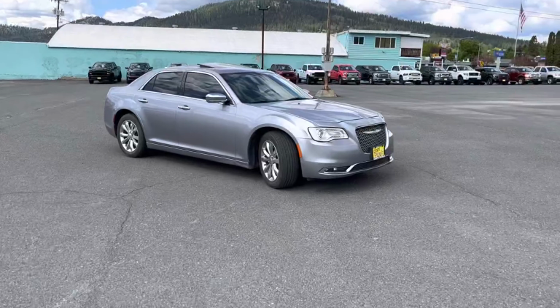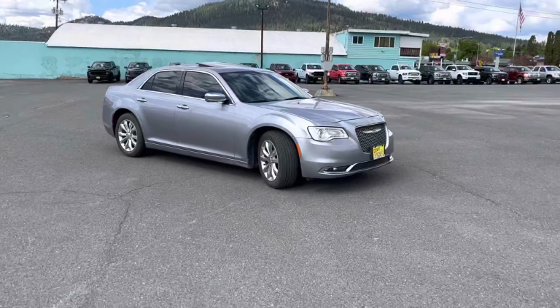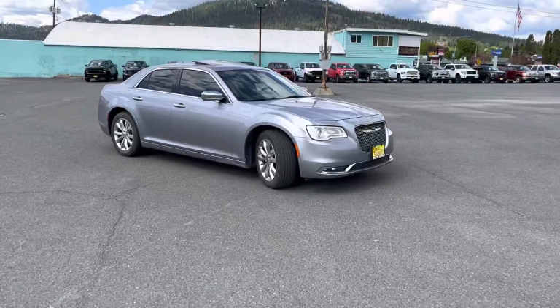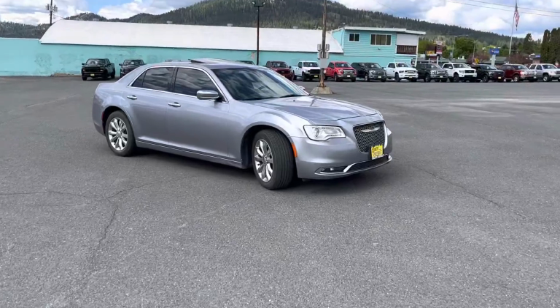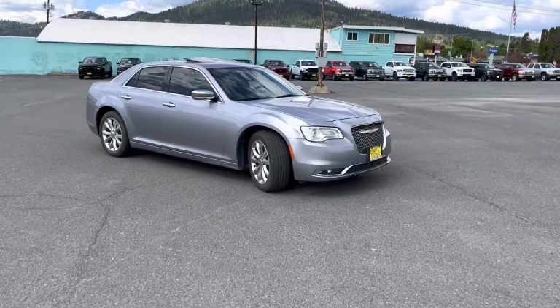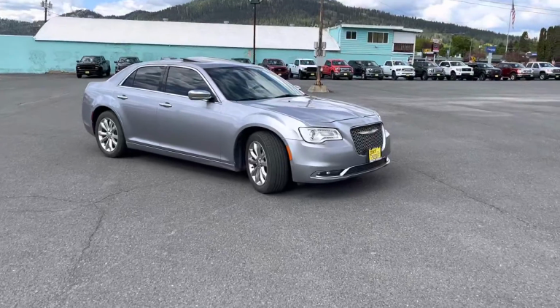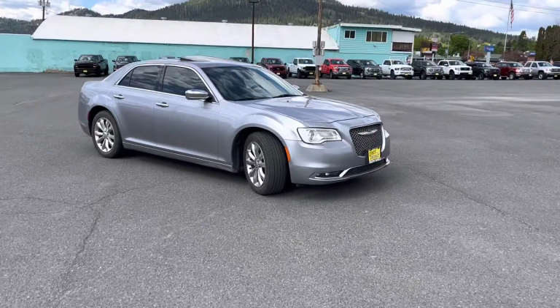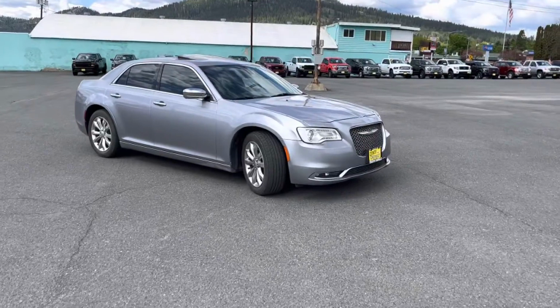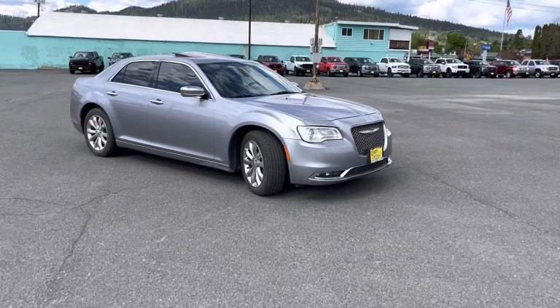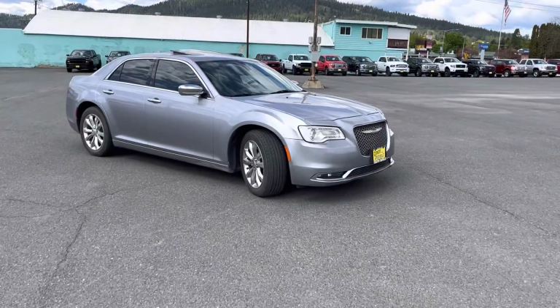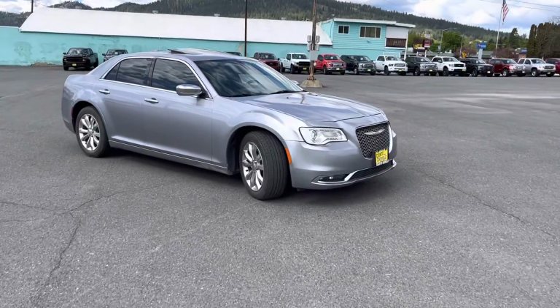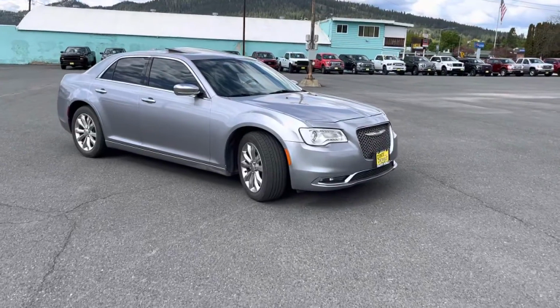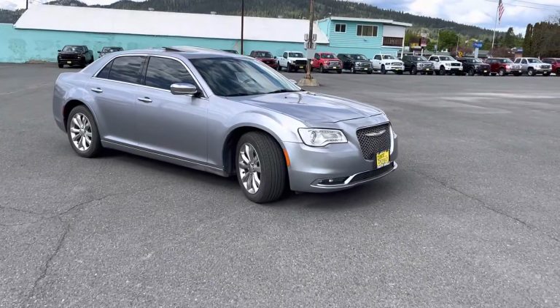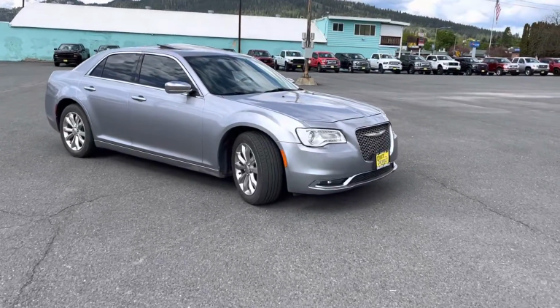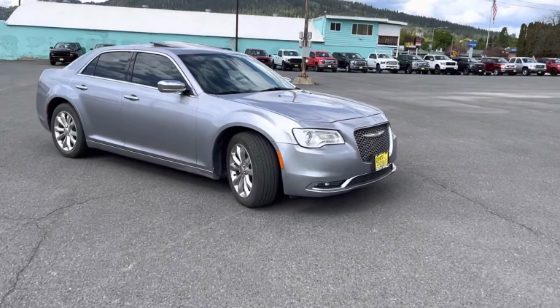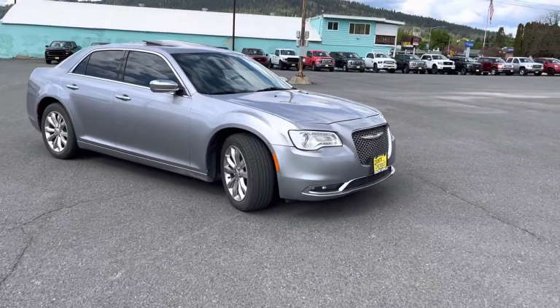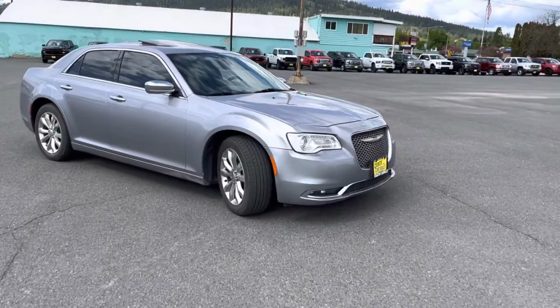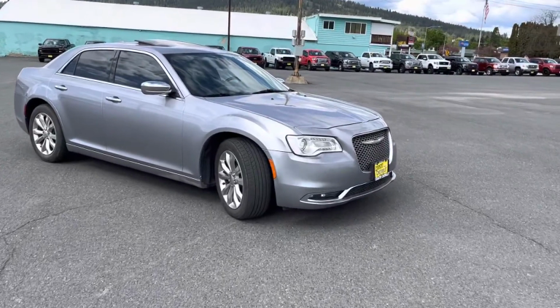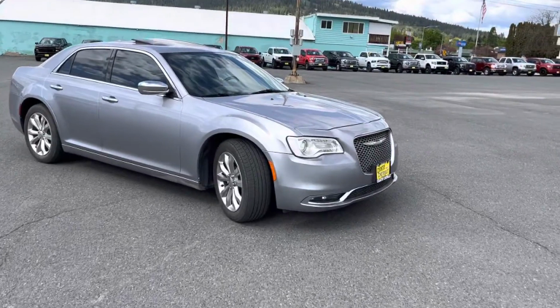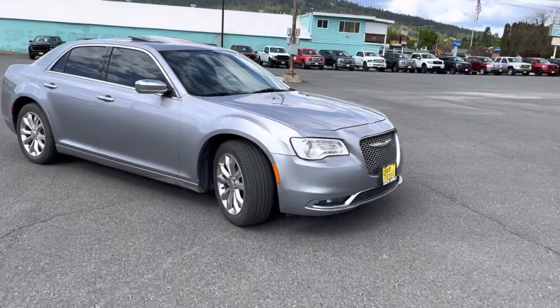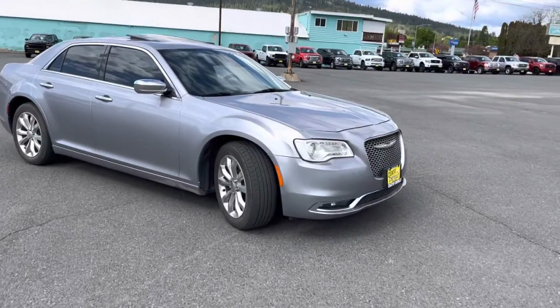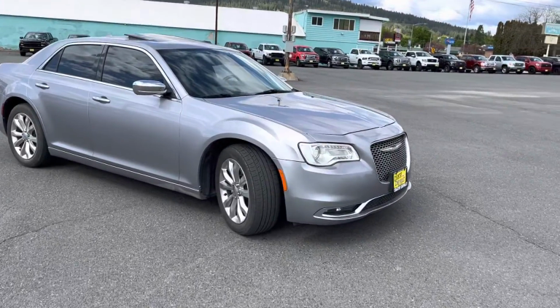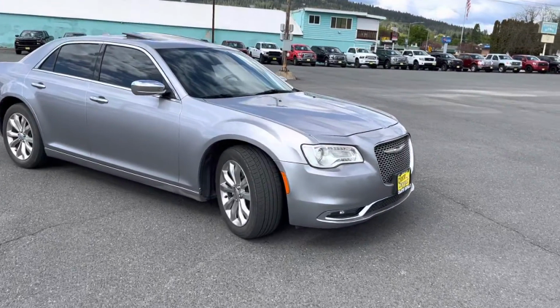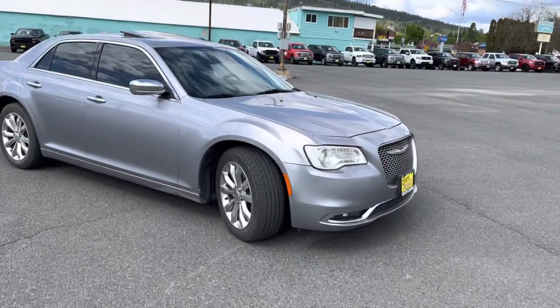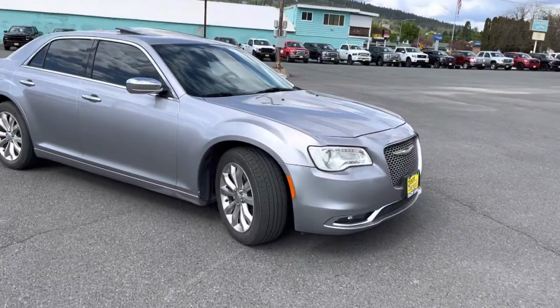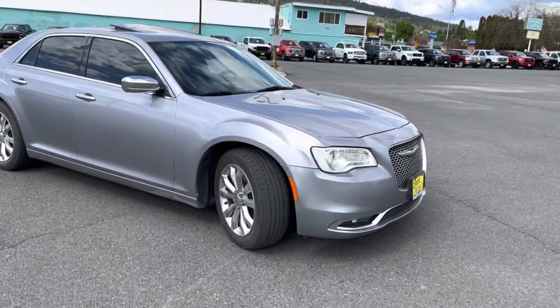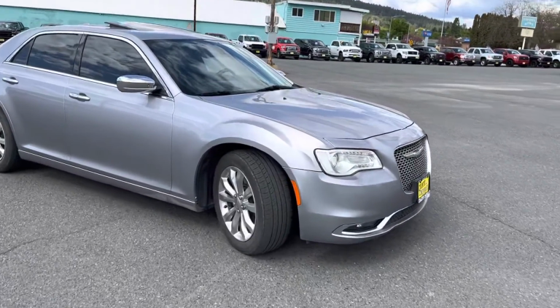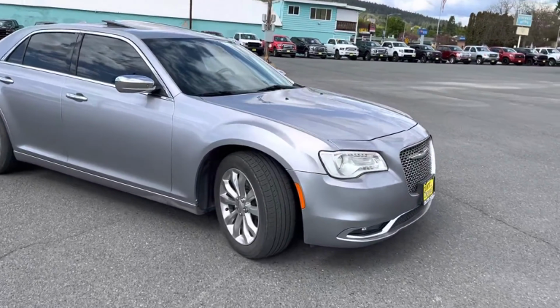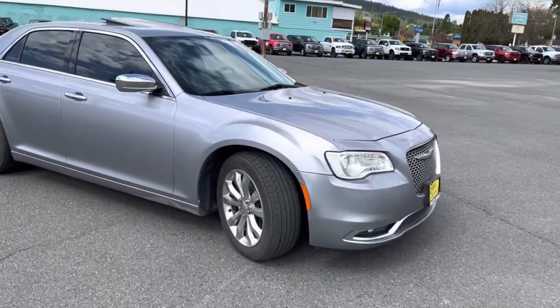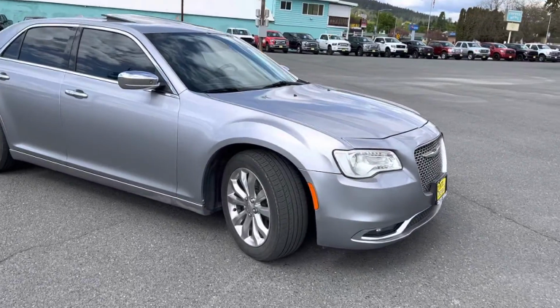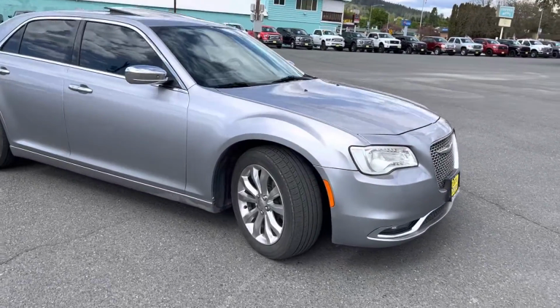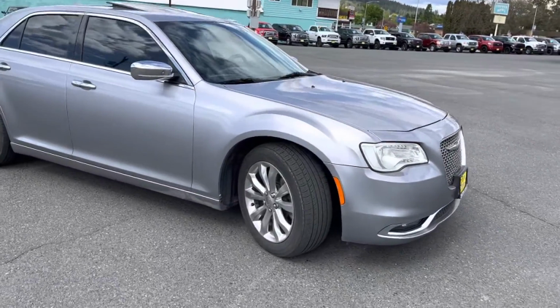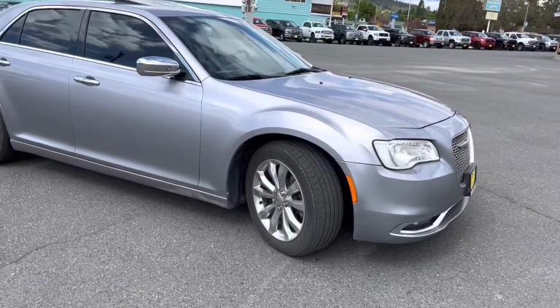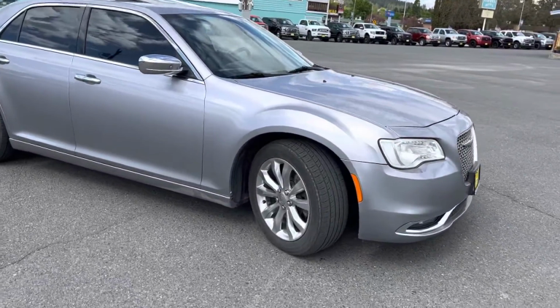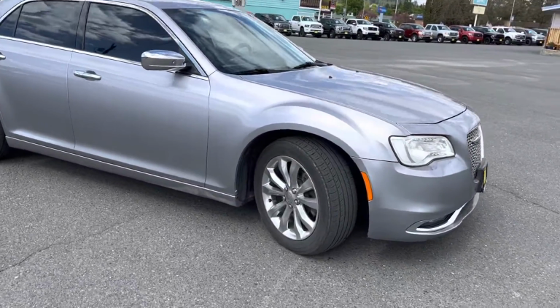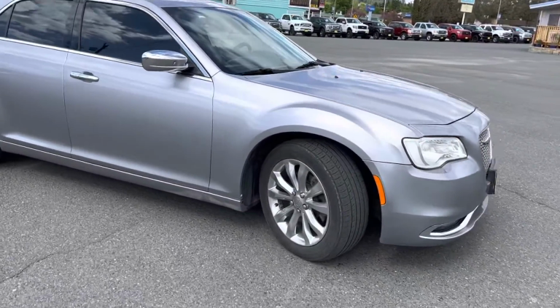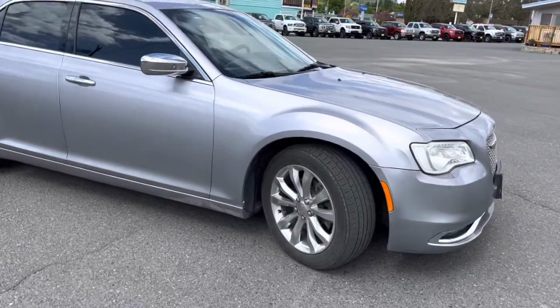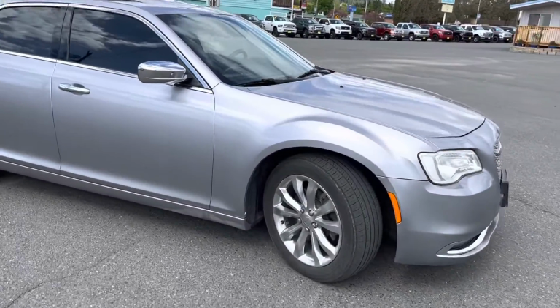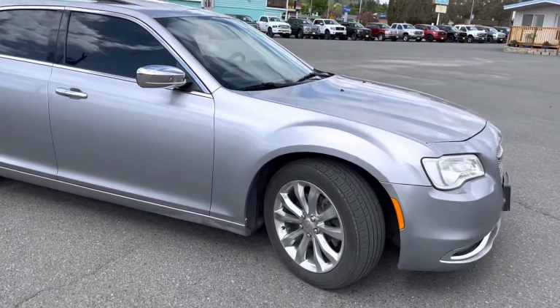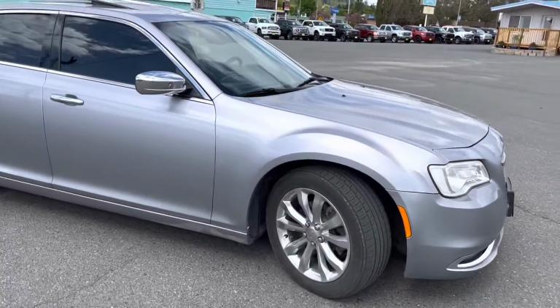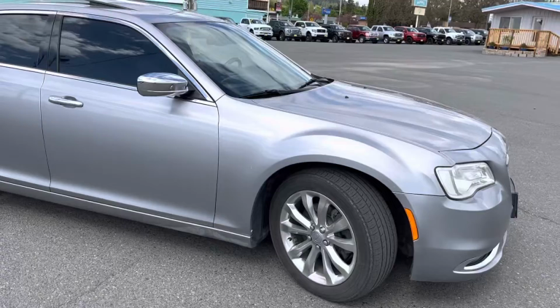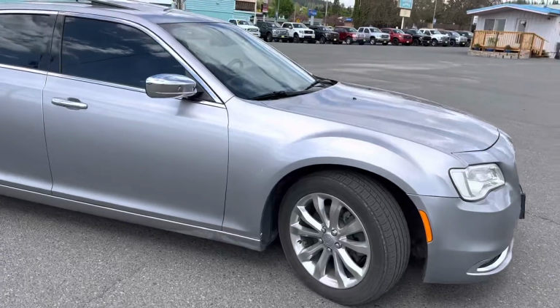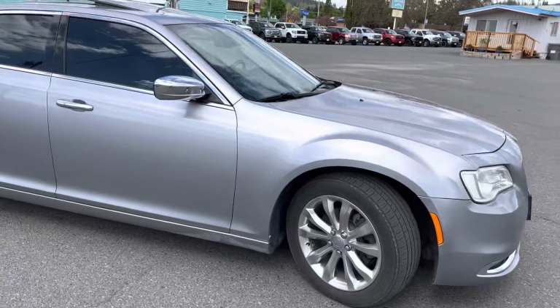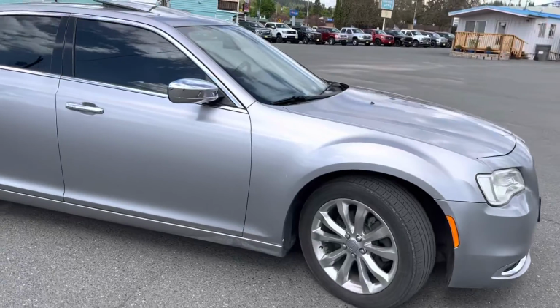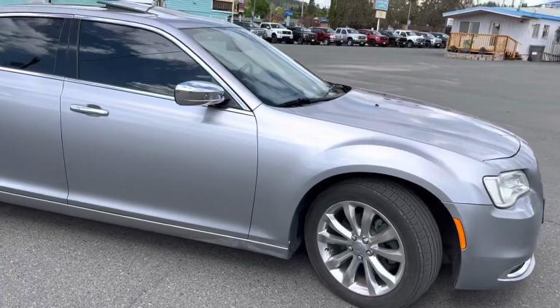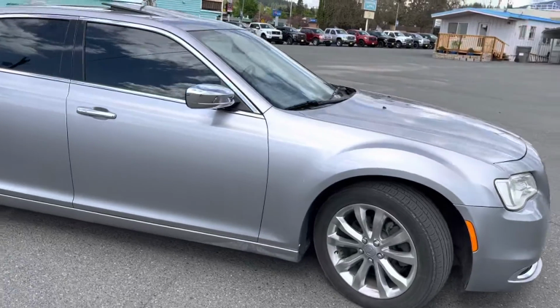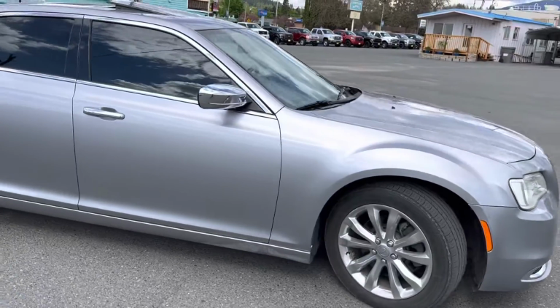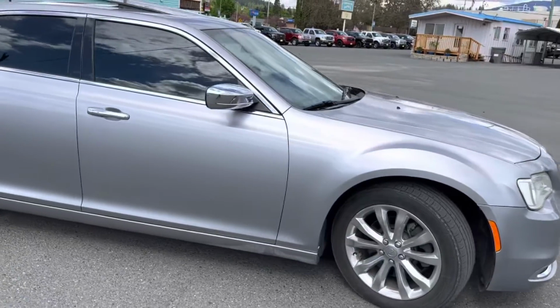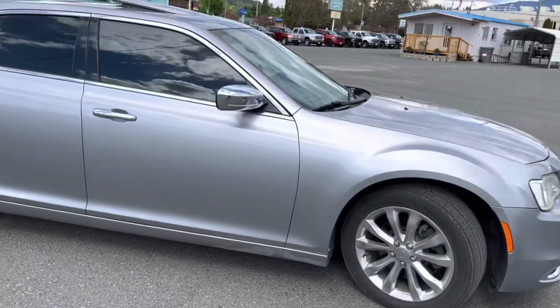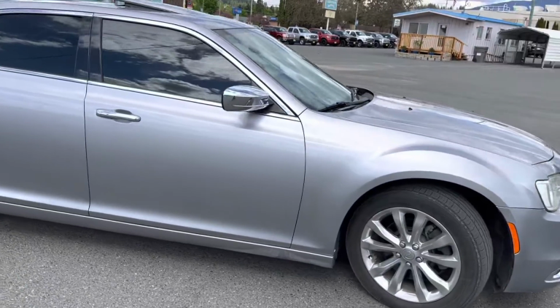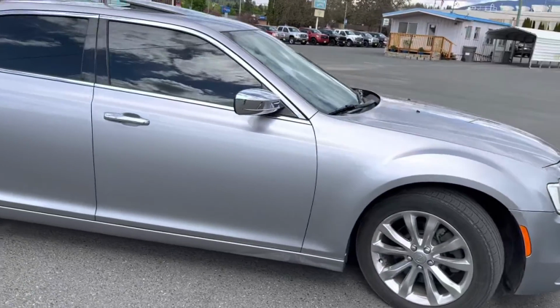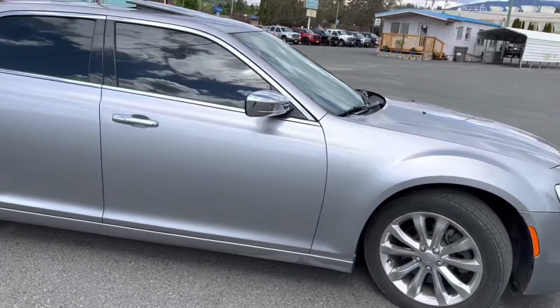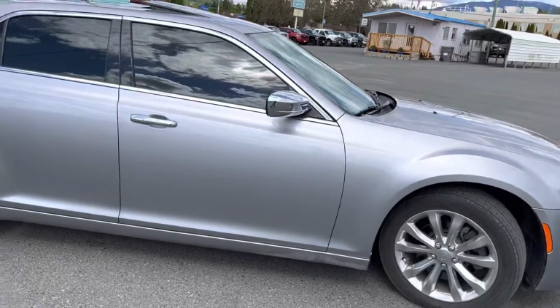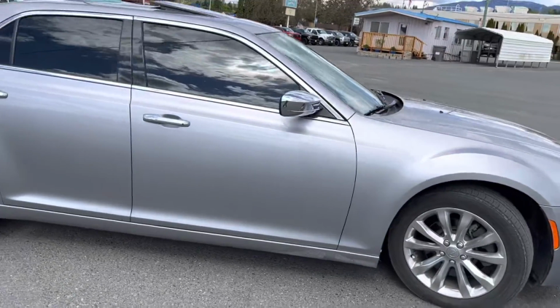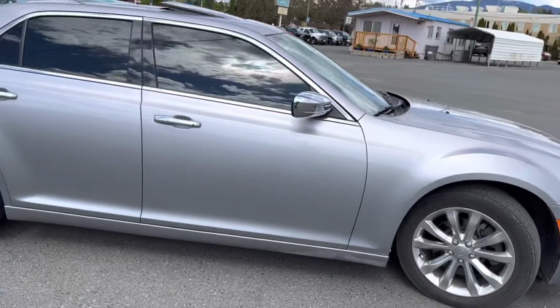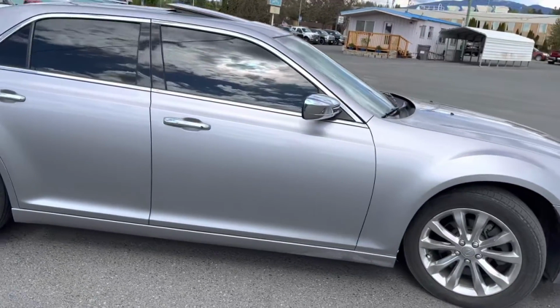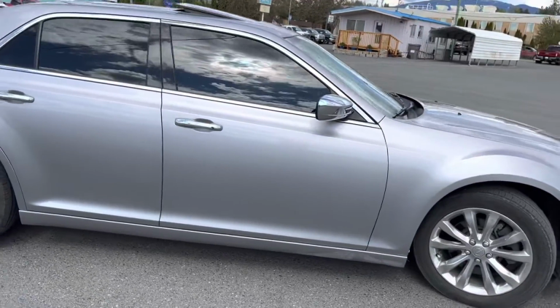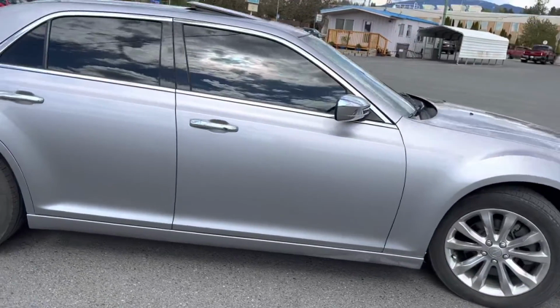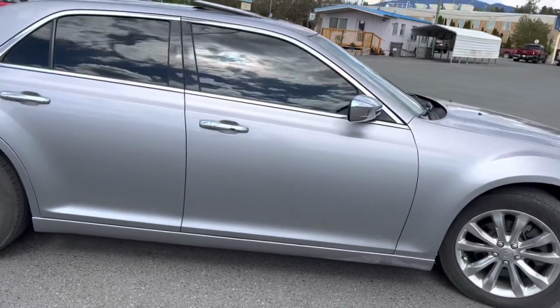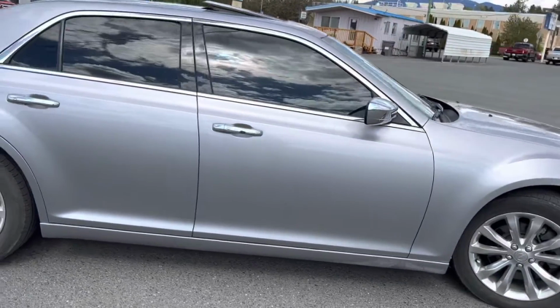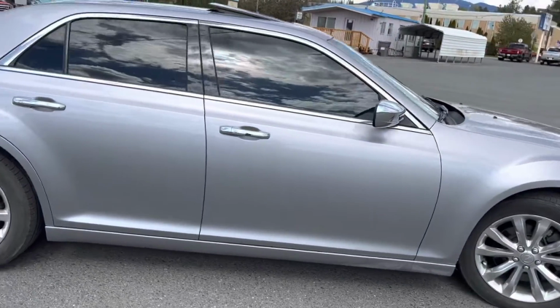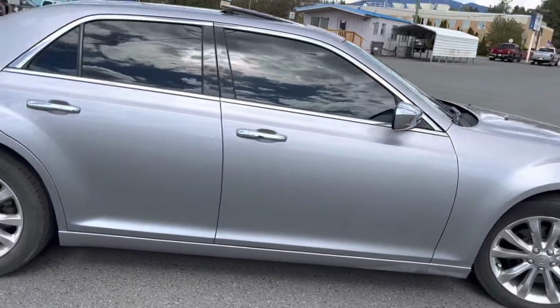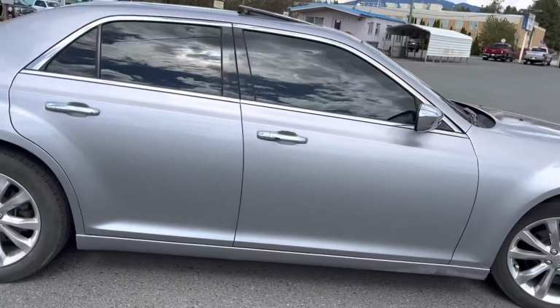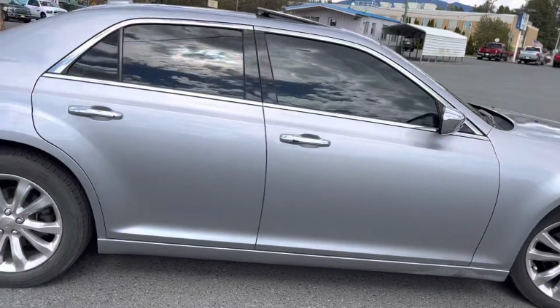Good afternoon, Stefan. This is Carl at Country Chevrolet here in Colville, Washington. I'm out here doing a video of this Chrysler 300 for you.